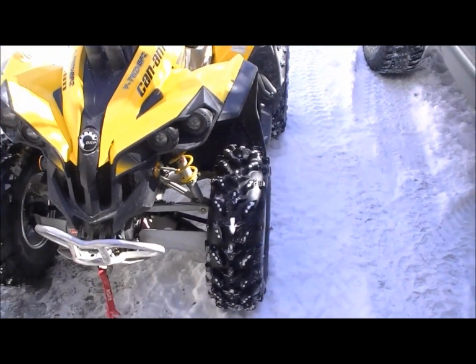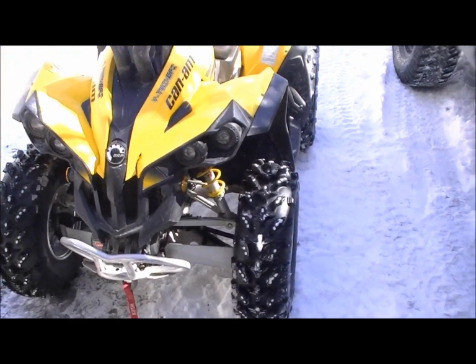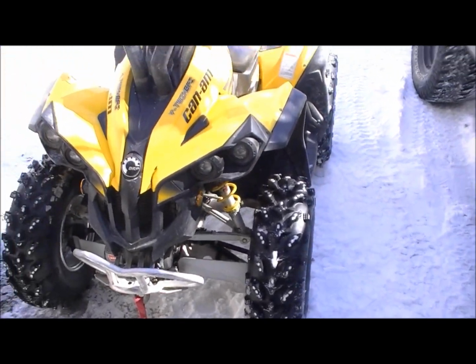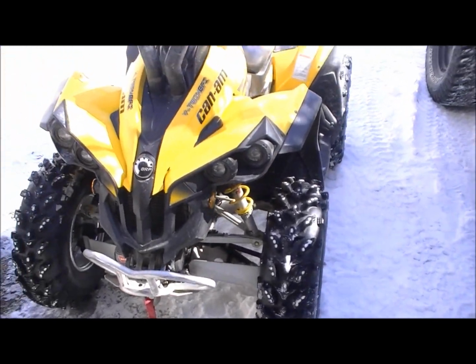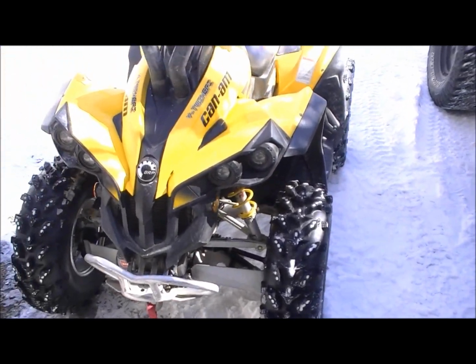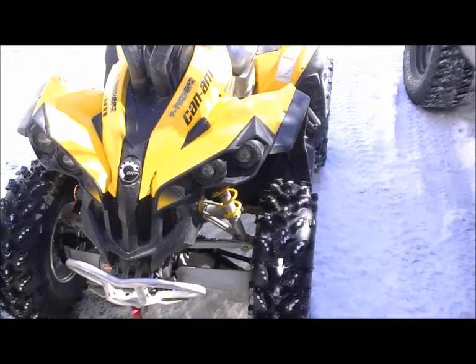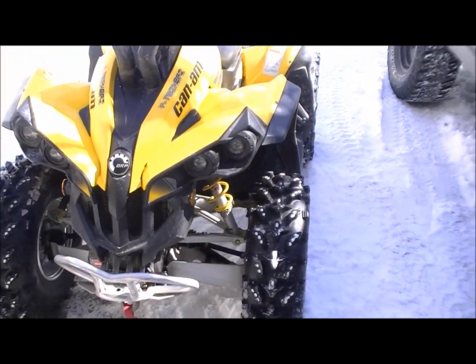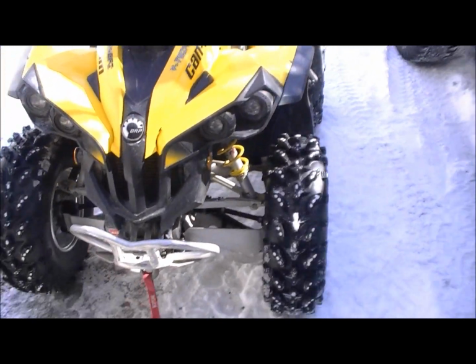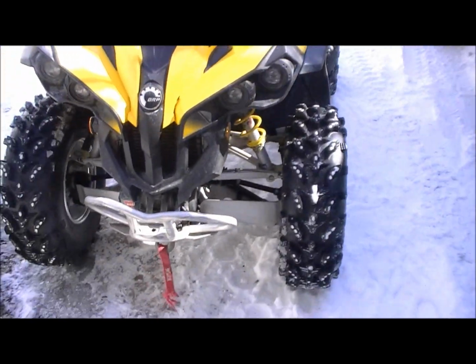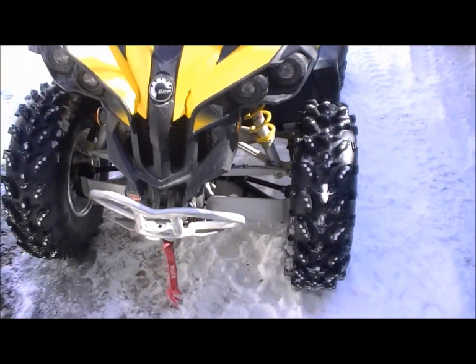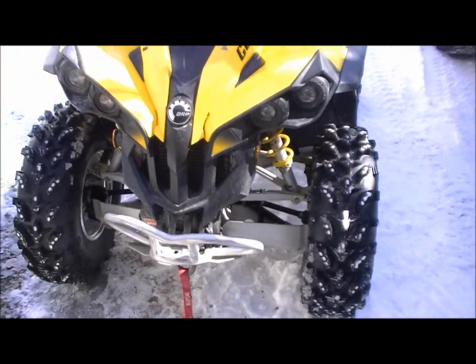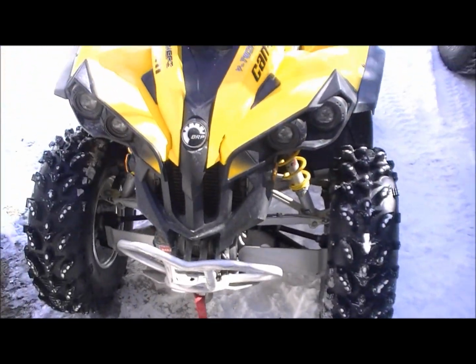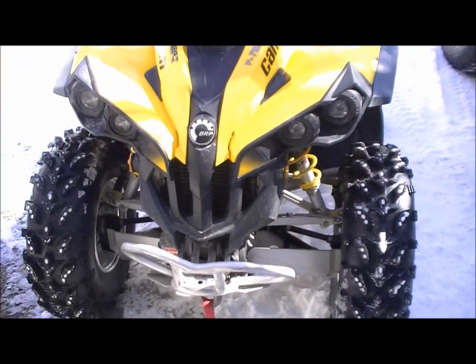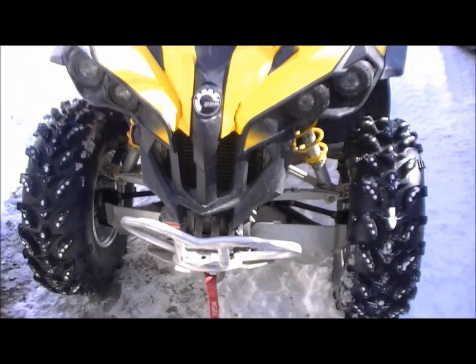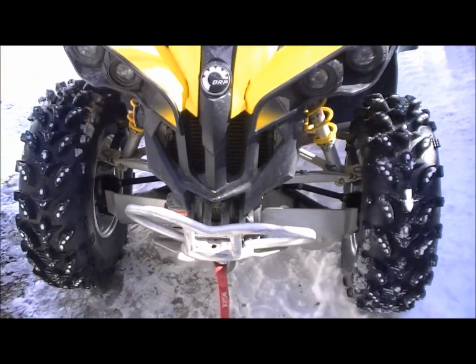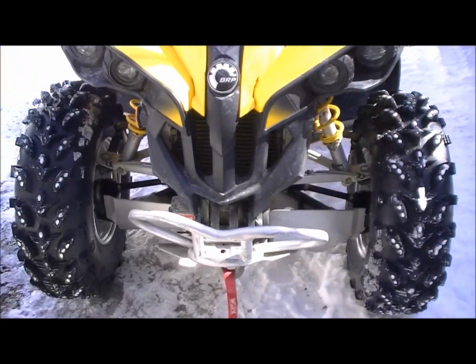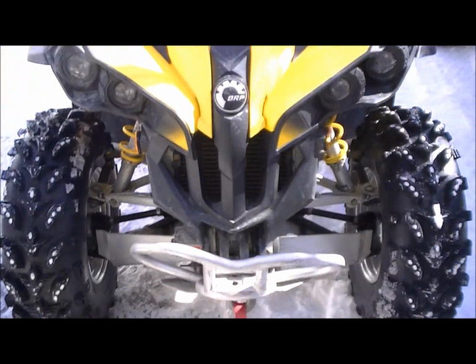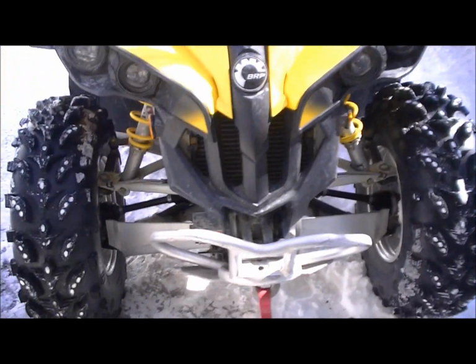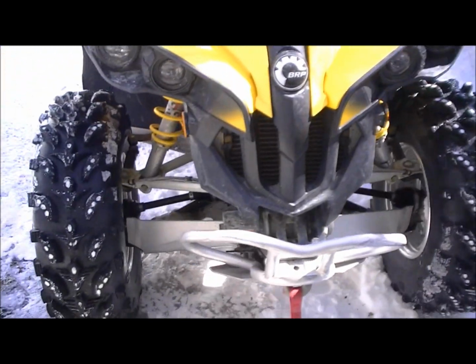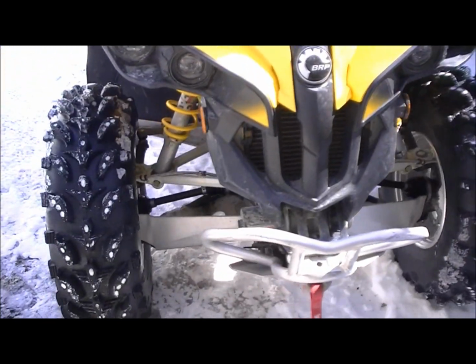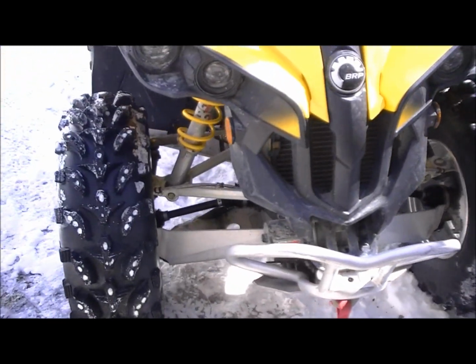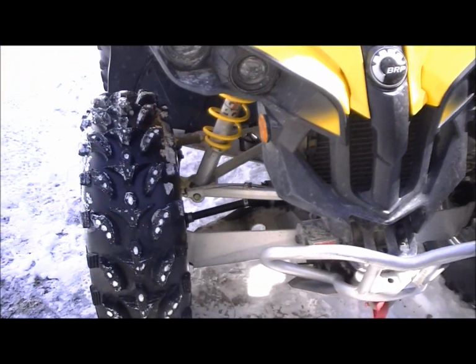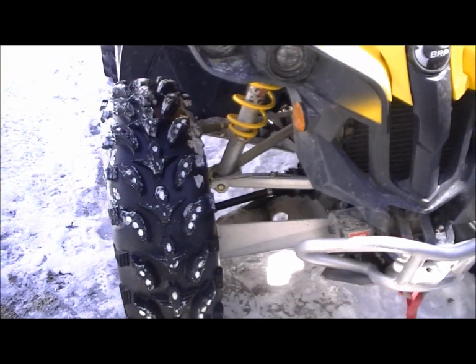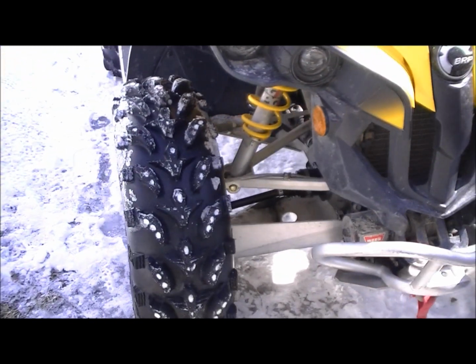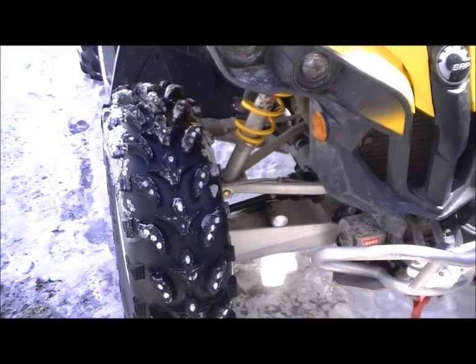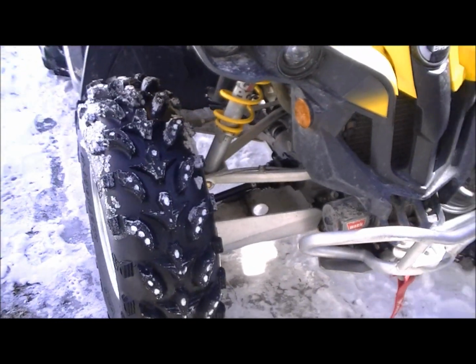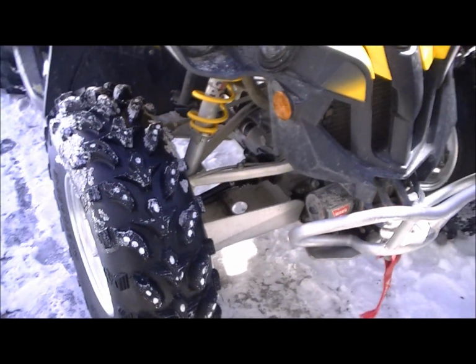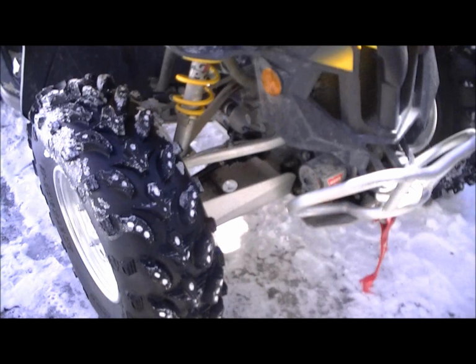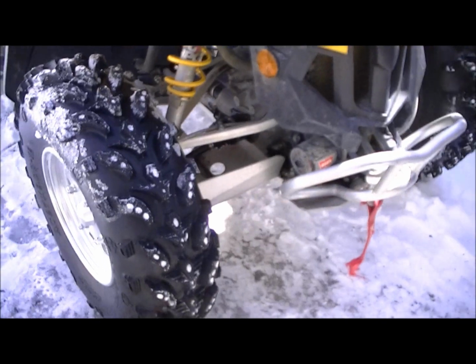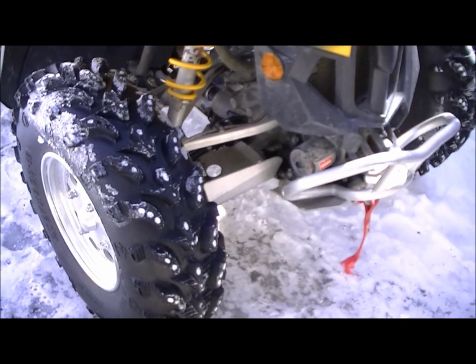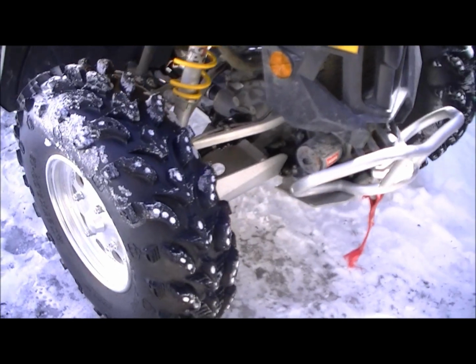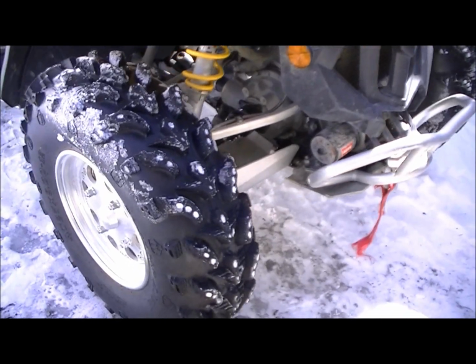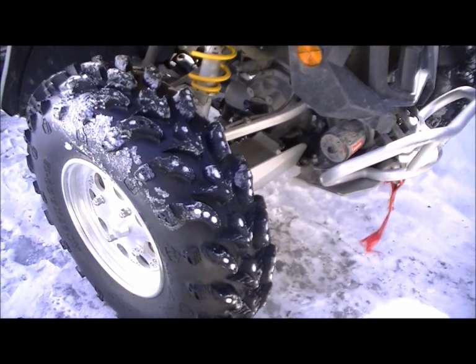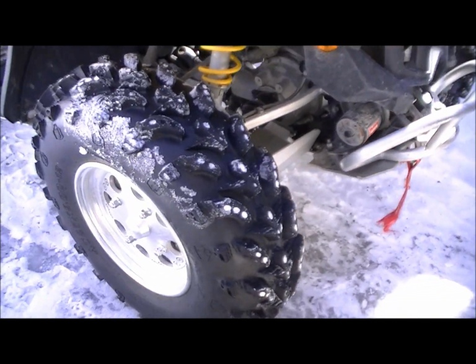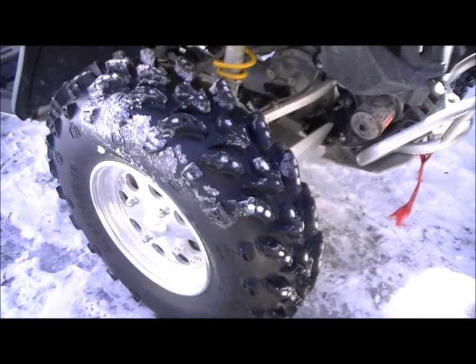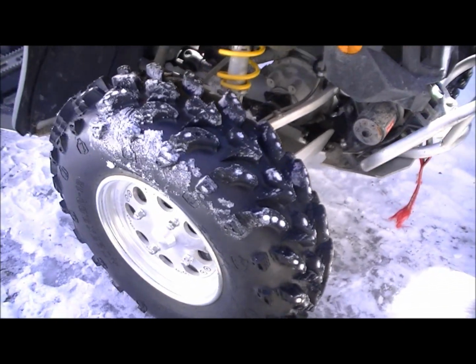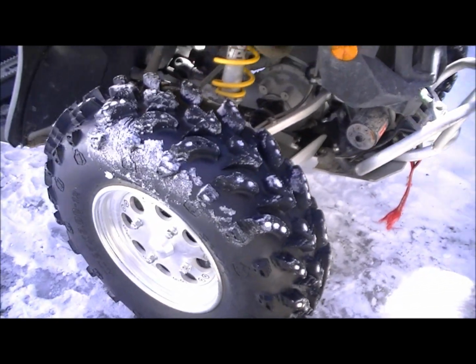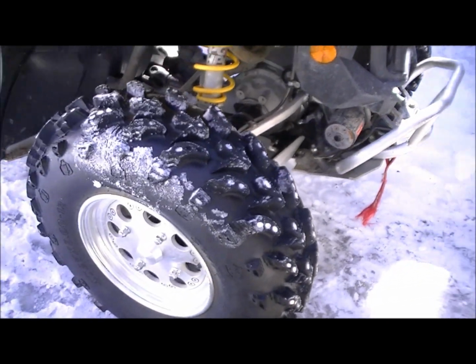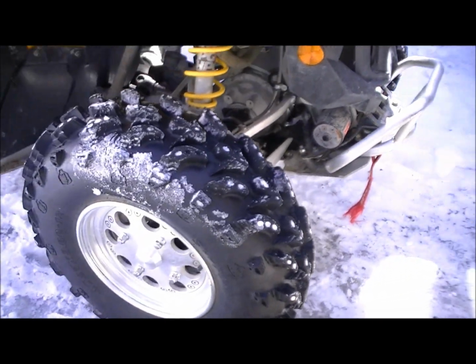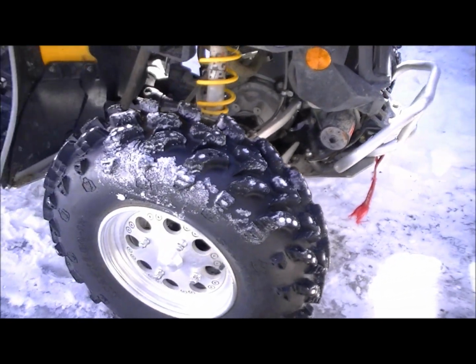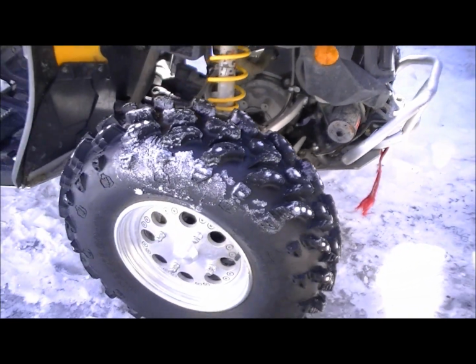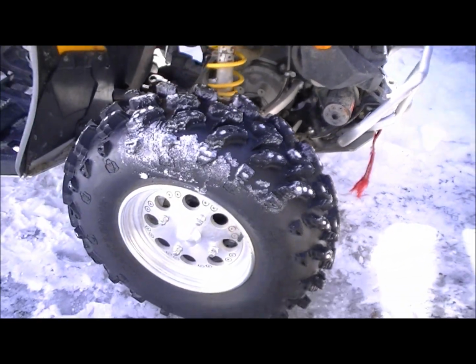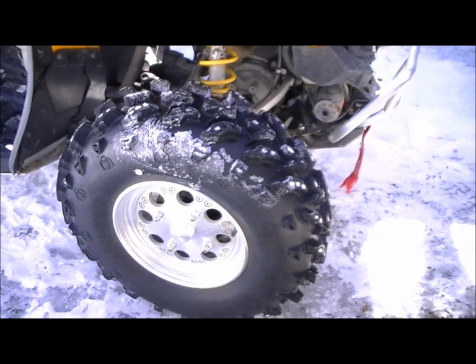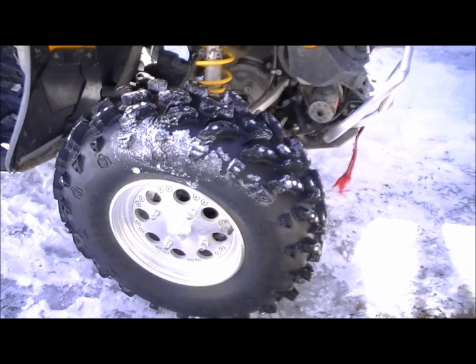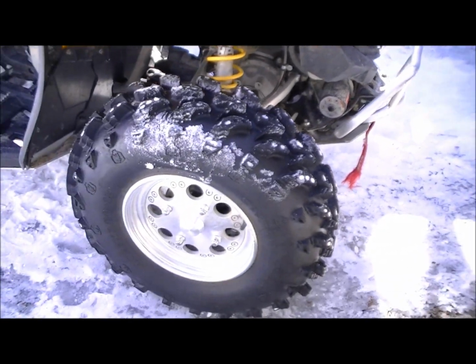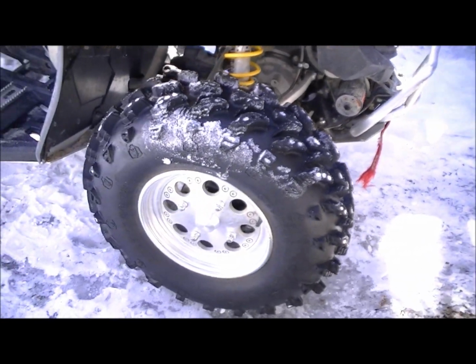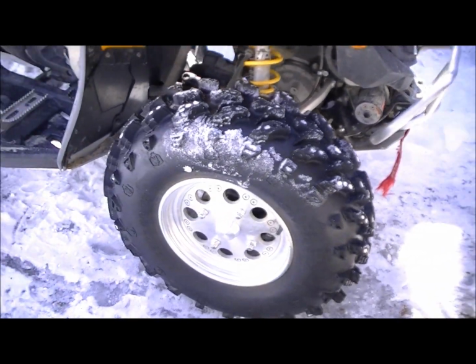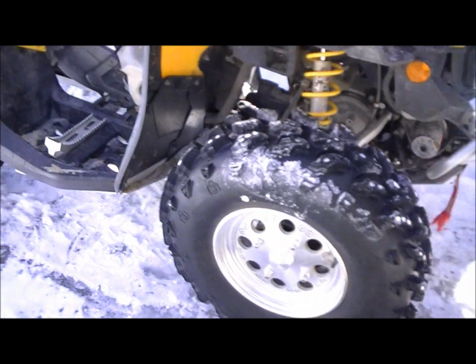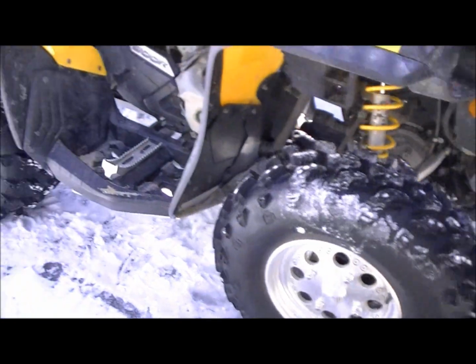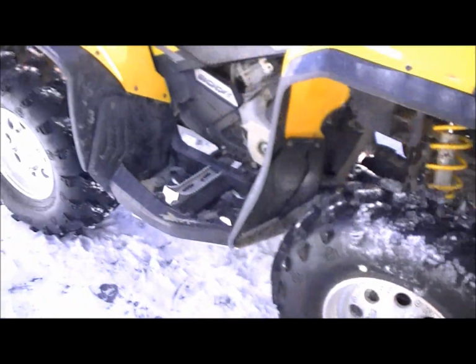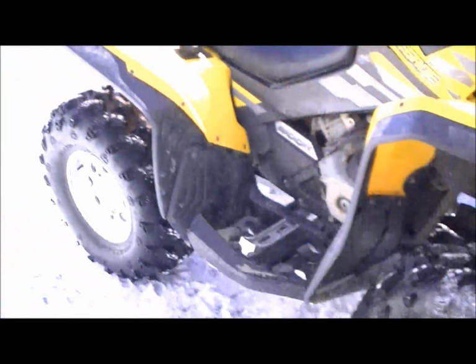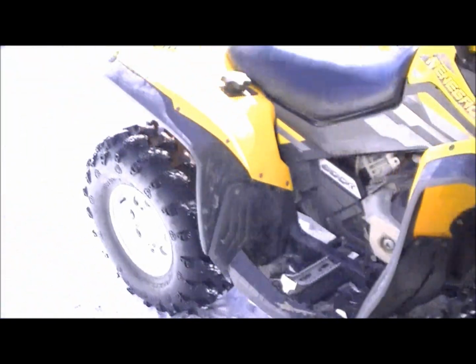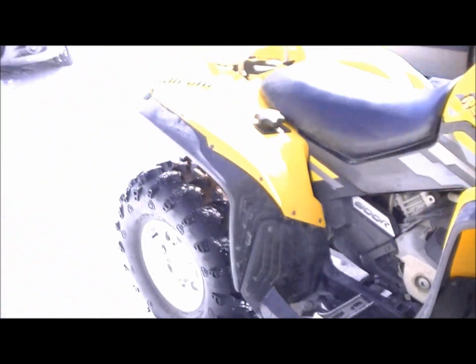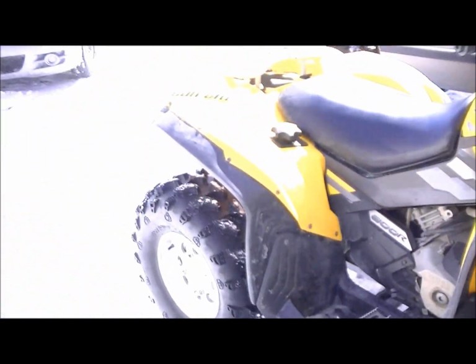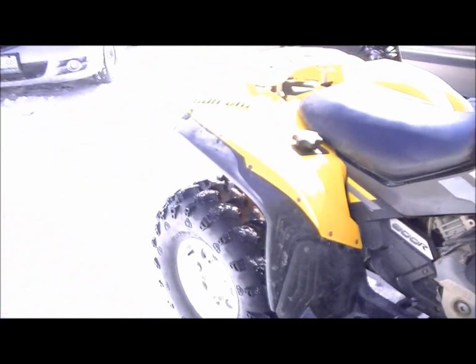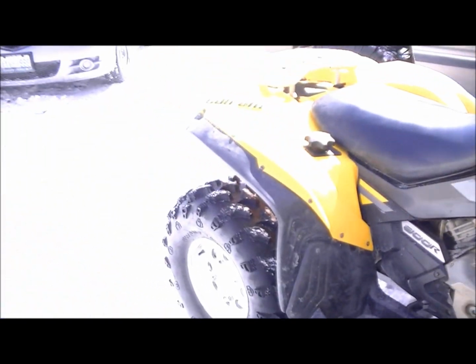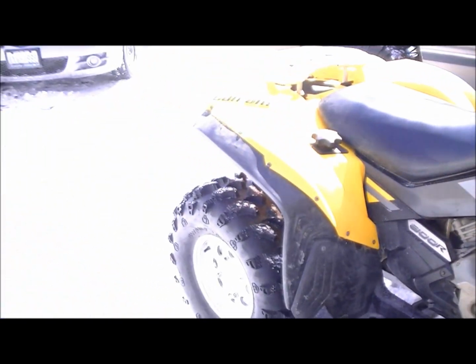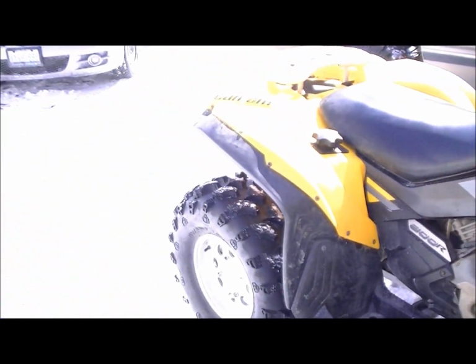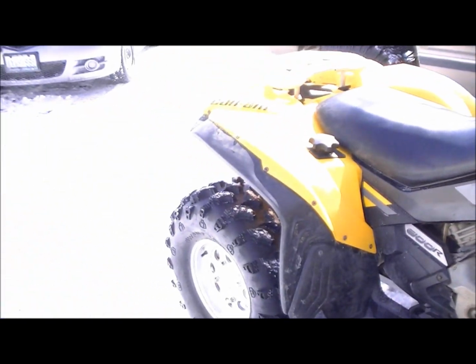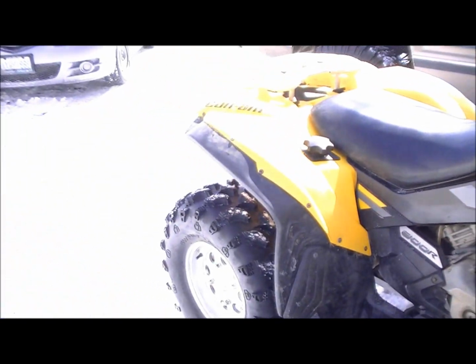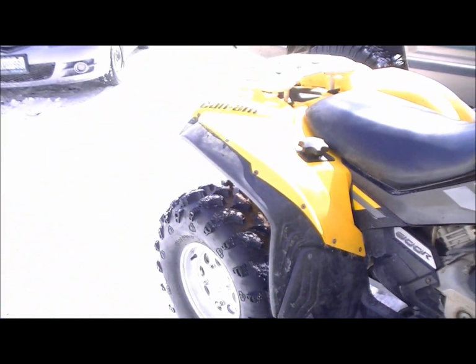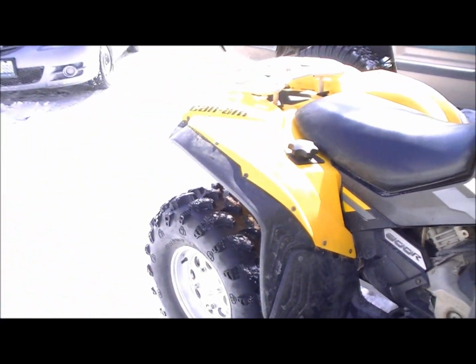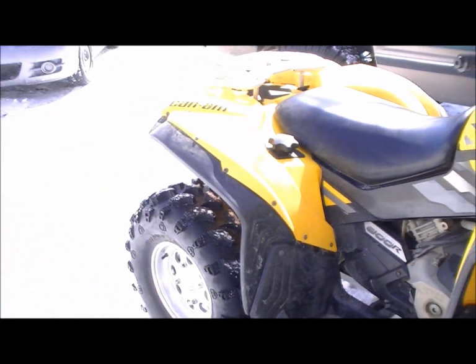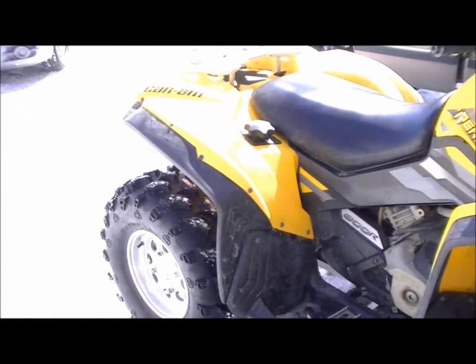This is the Renegade, swamp lights, and stock tires, rims.